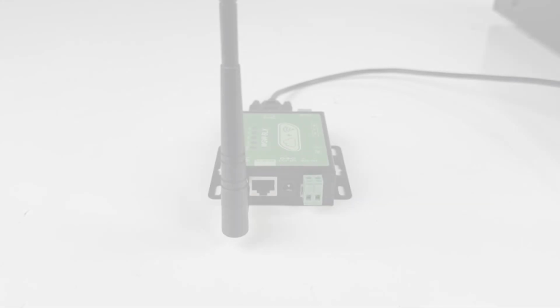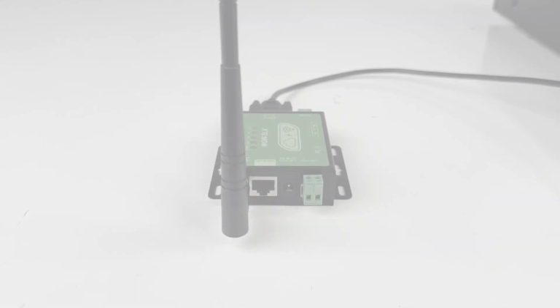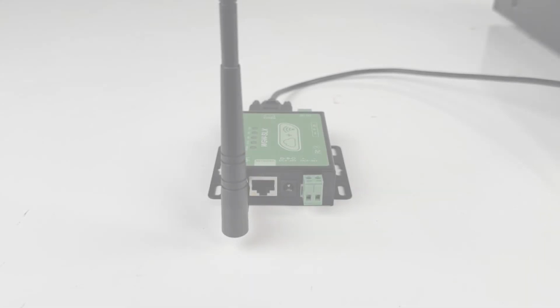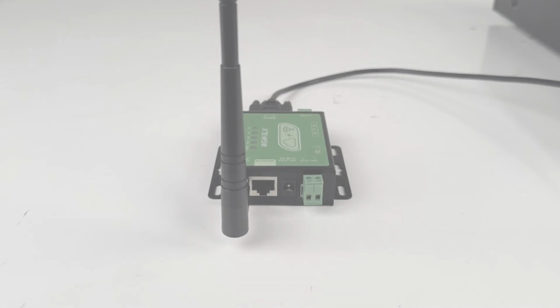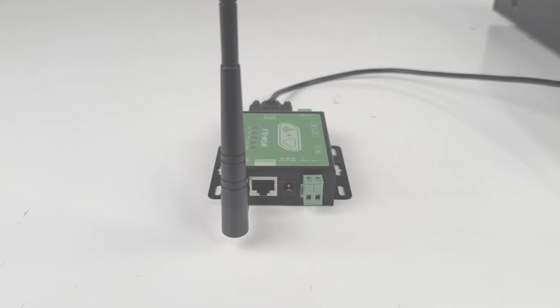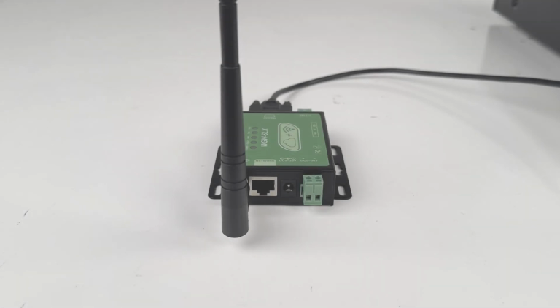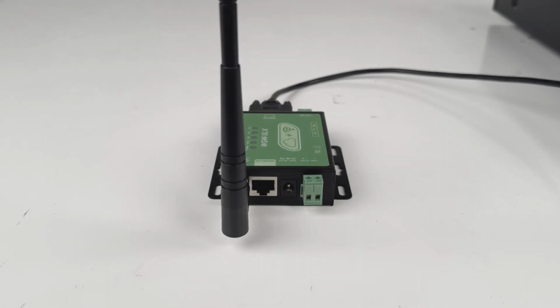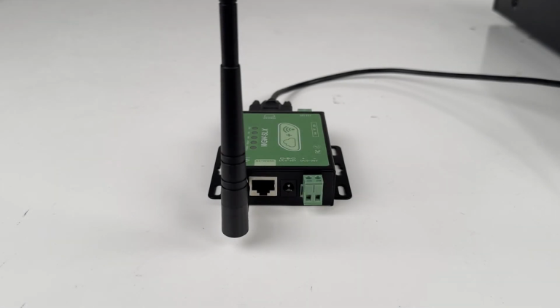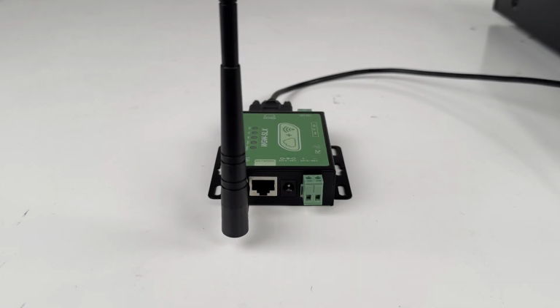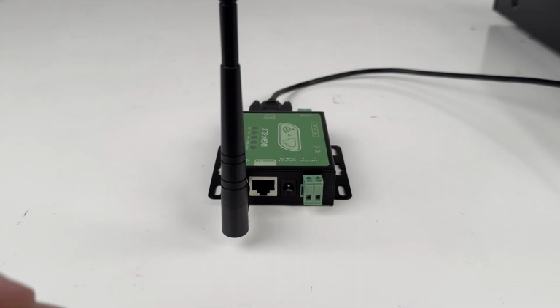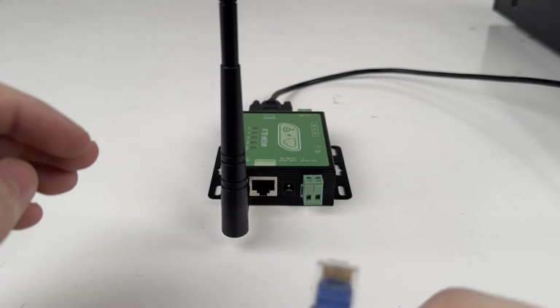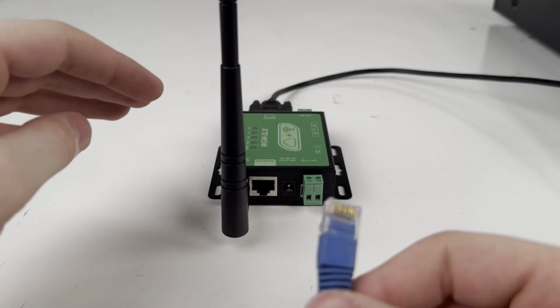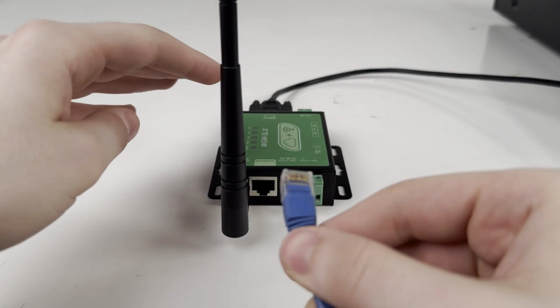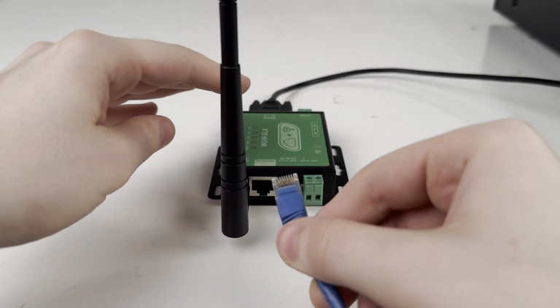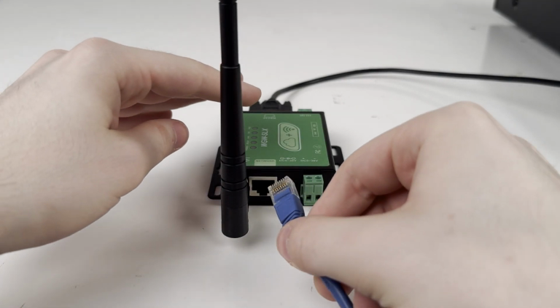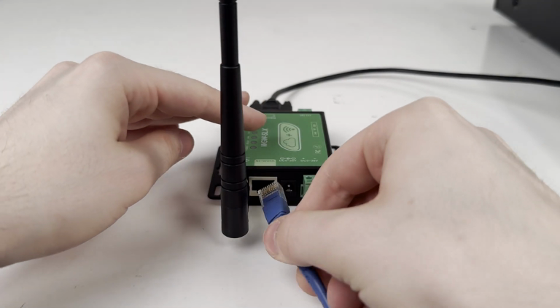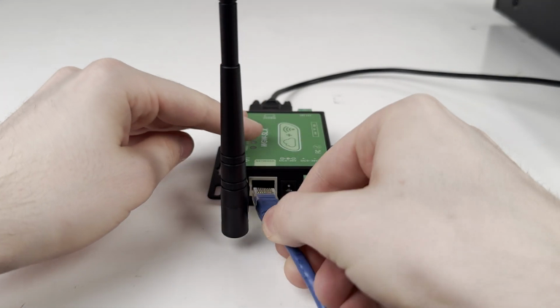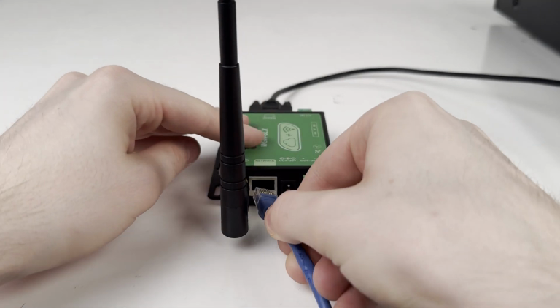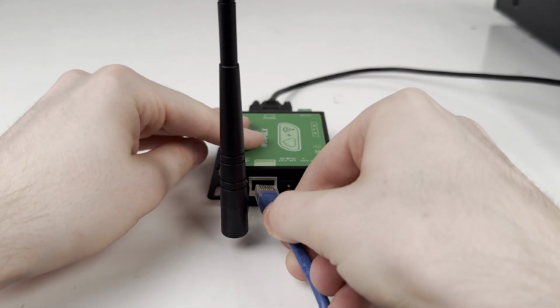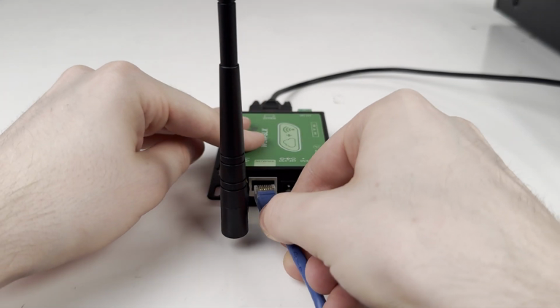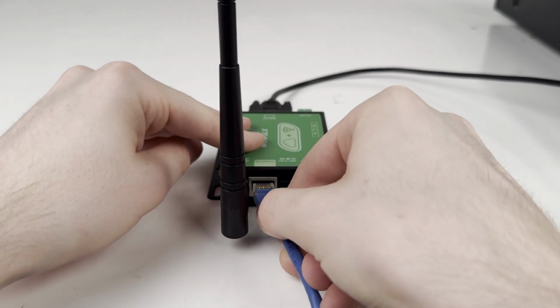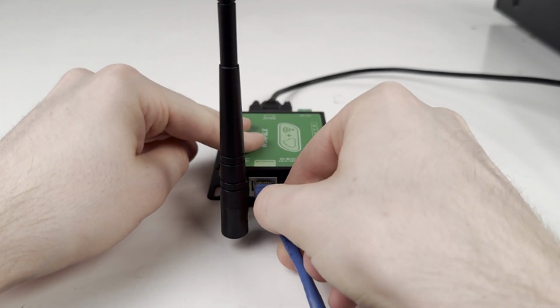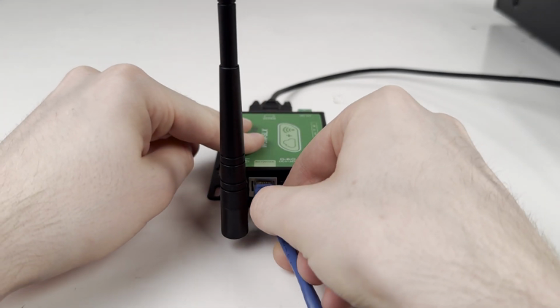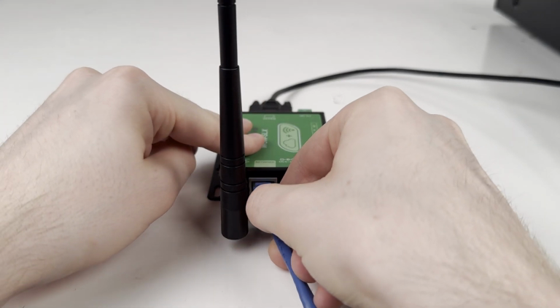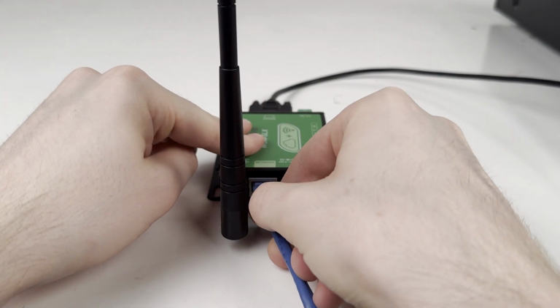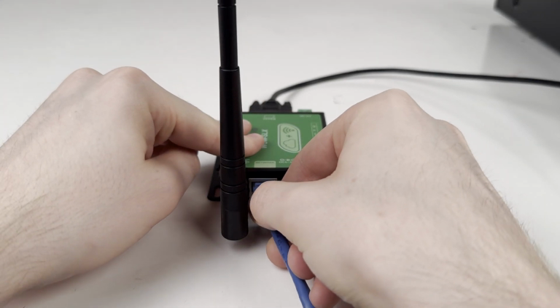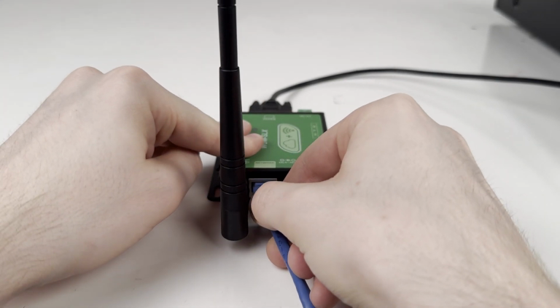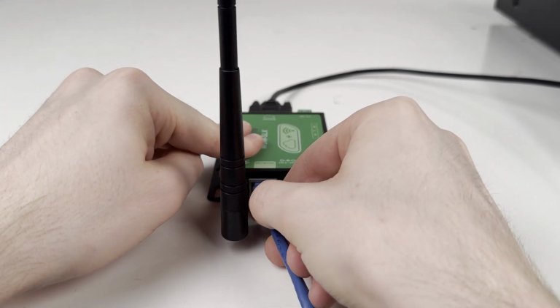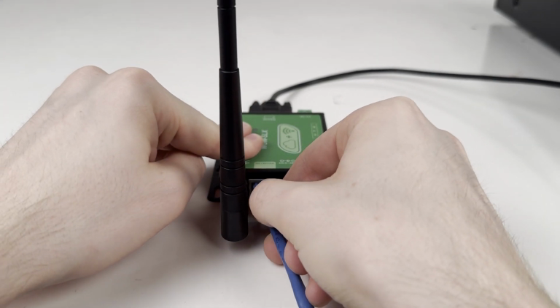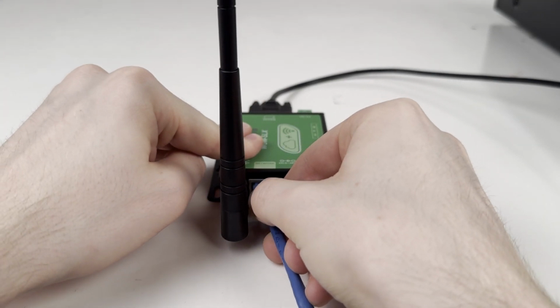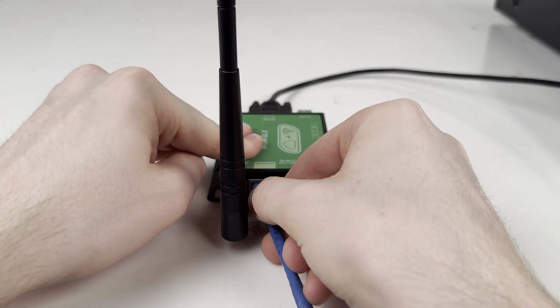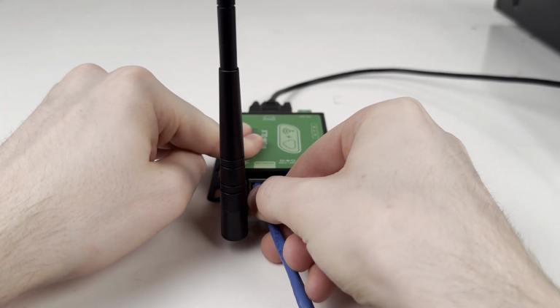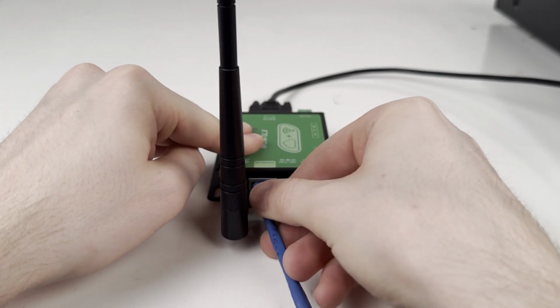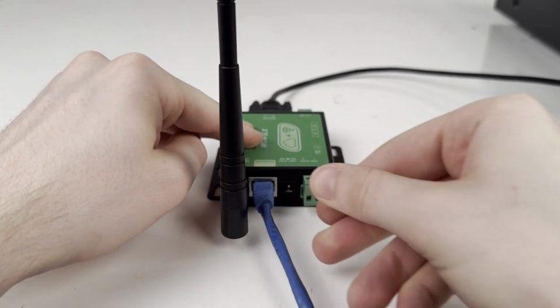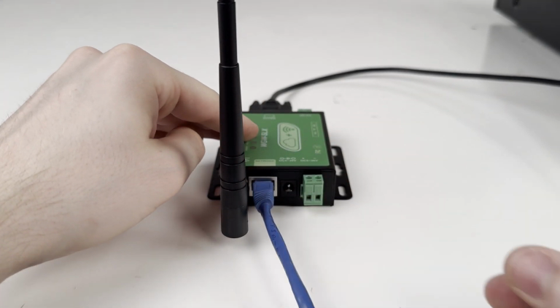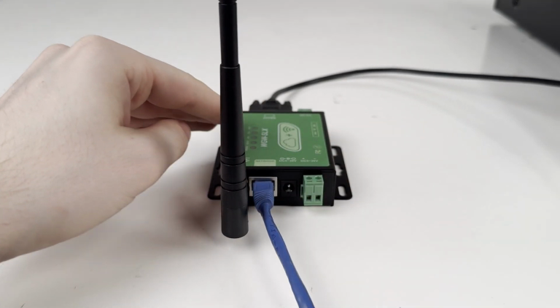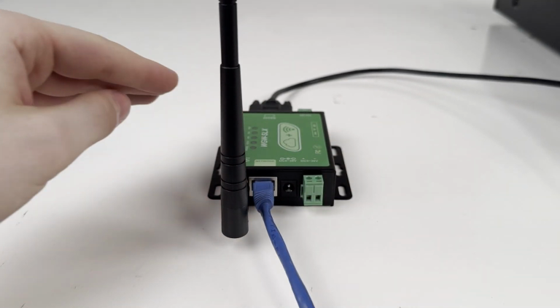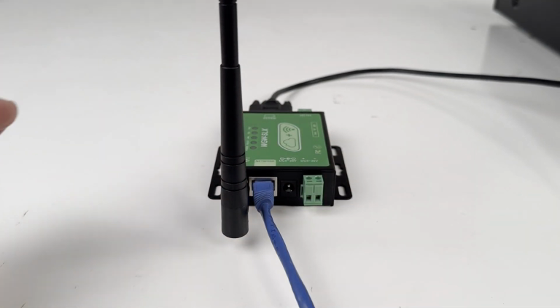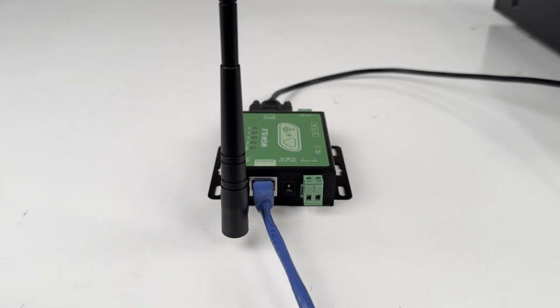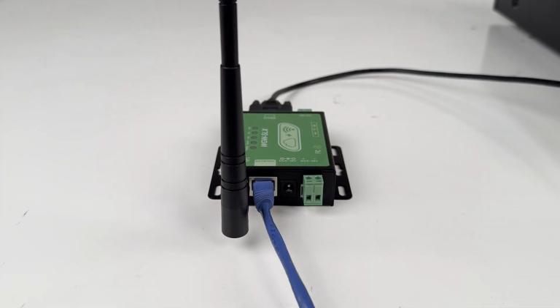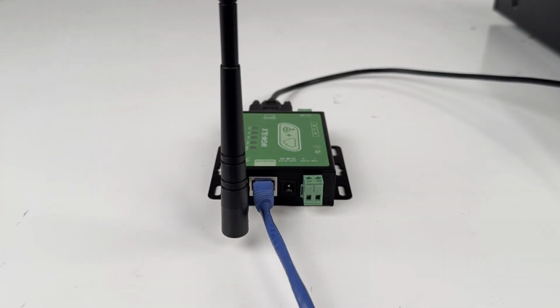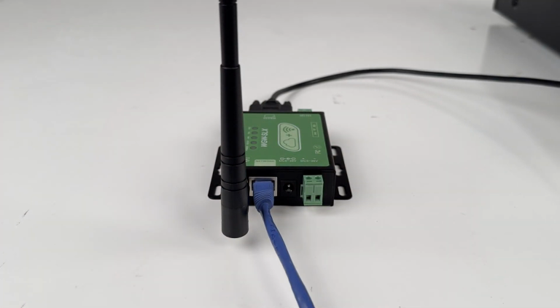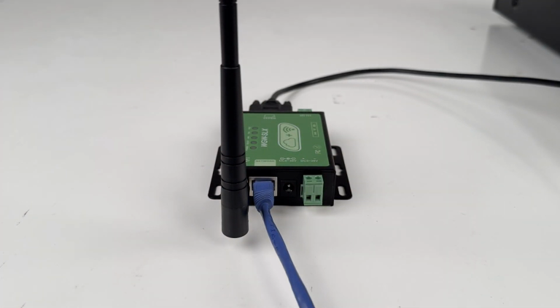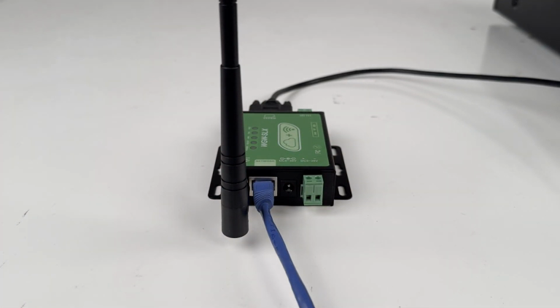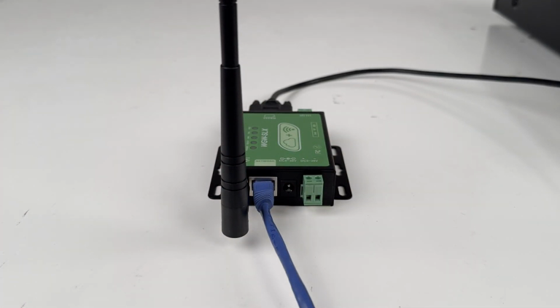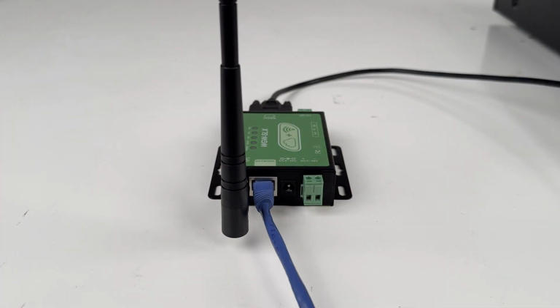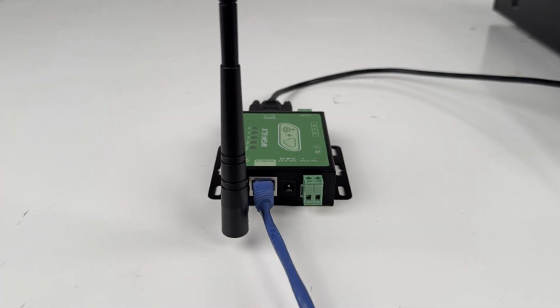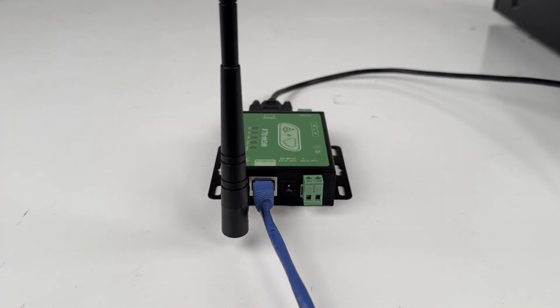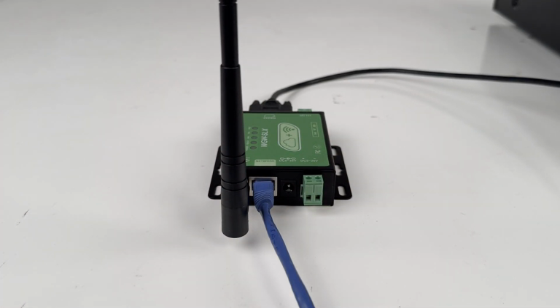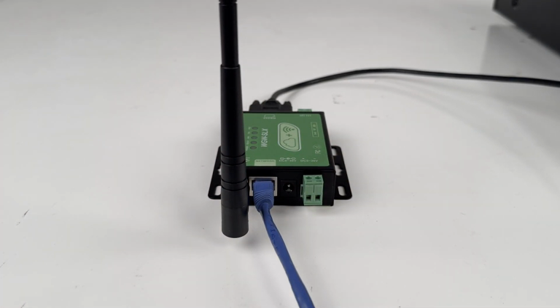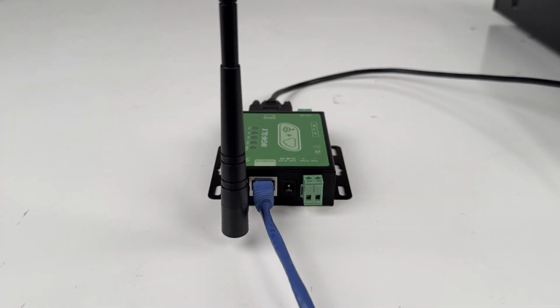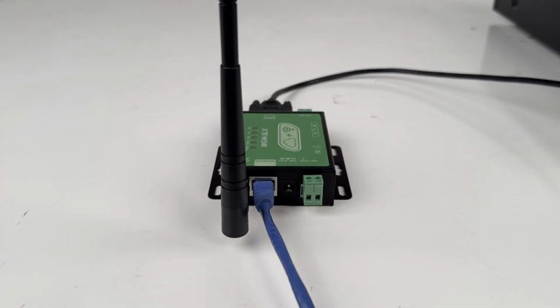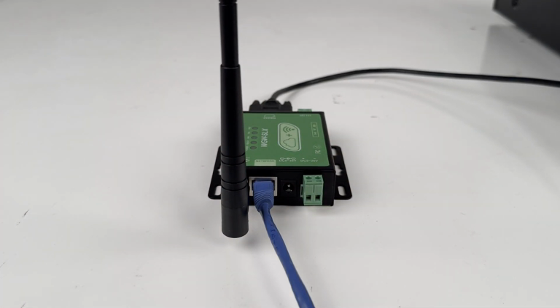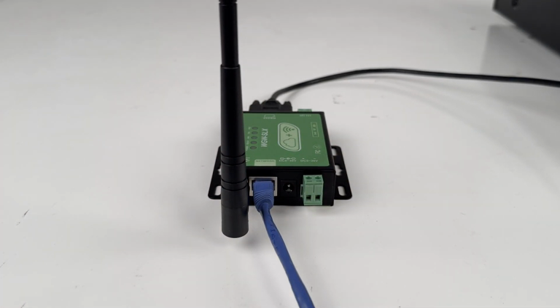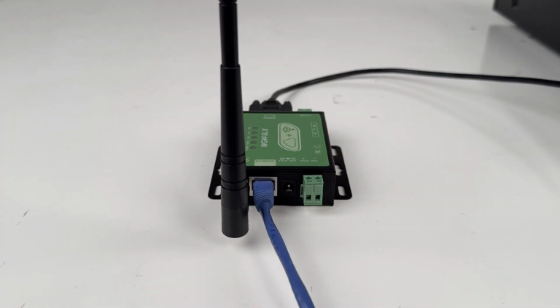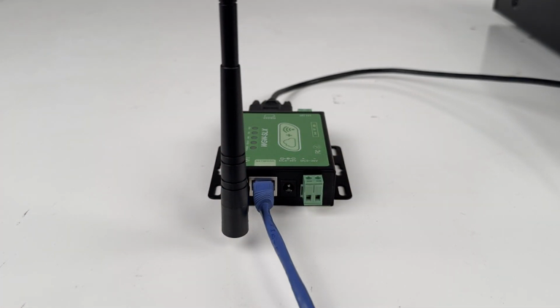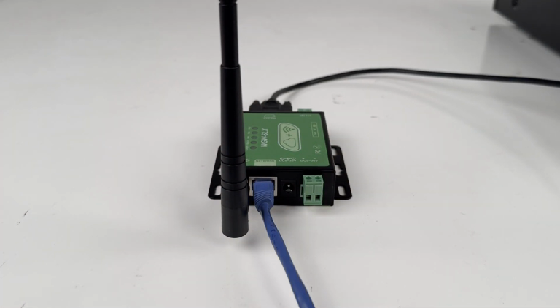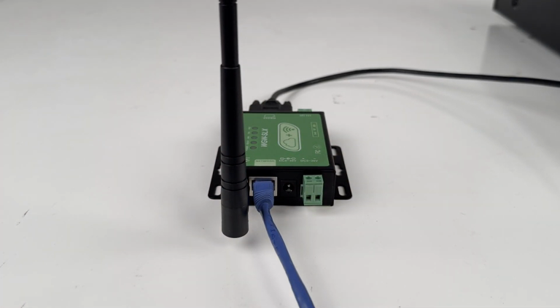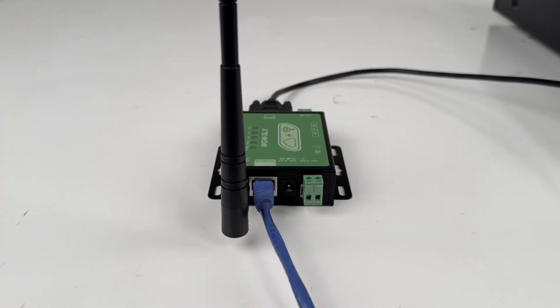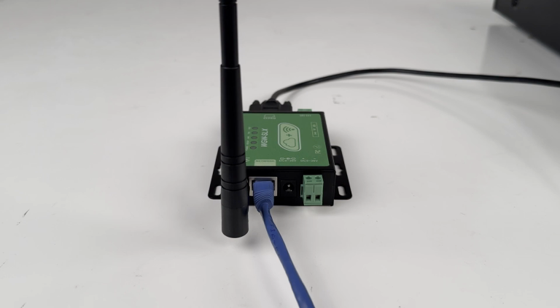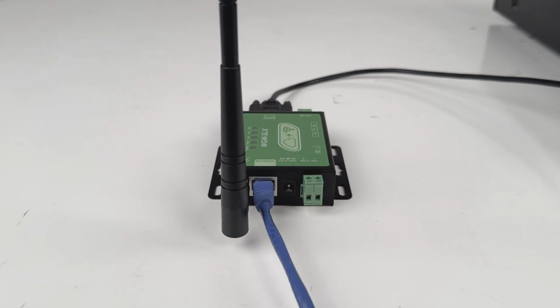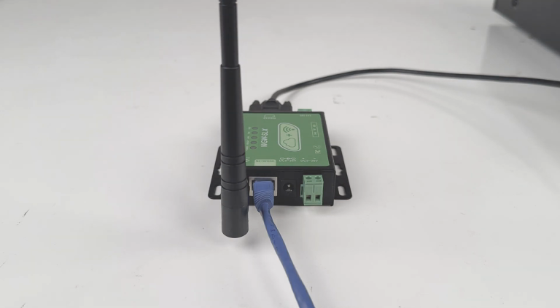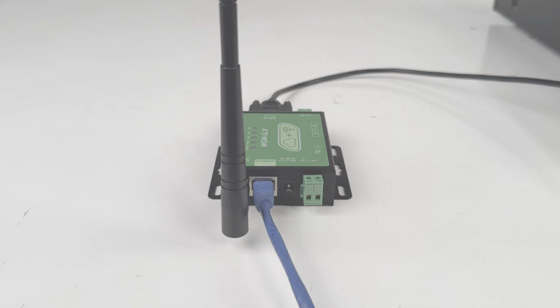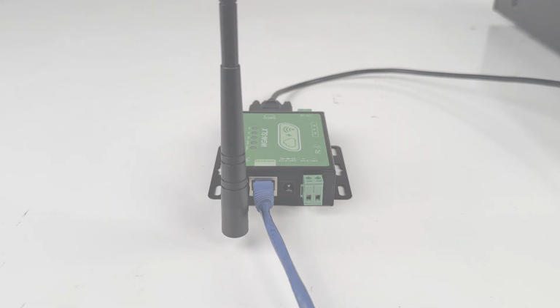Also, connect an Ethernet cable to the router broadcasting your network, or follow the instructions in the manual to connect the gateway wirelessly.